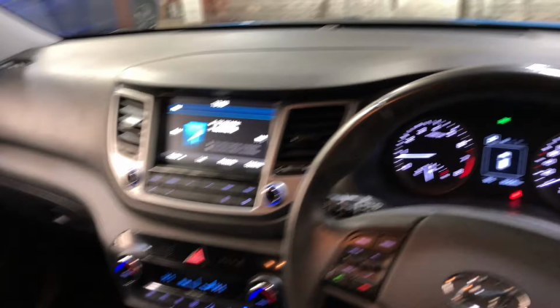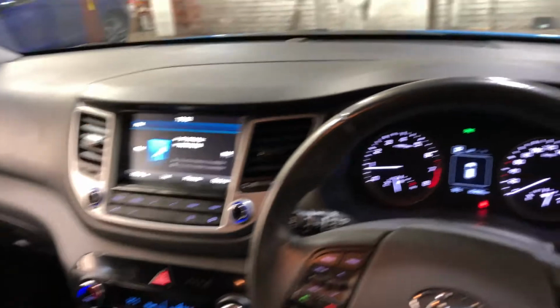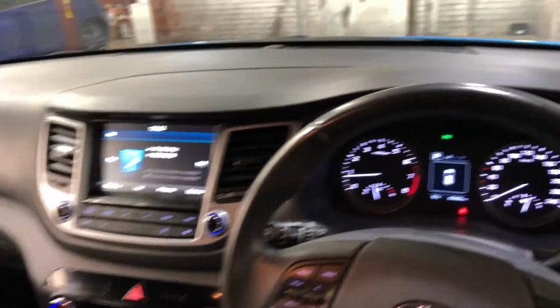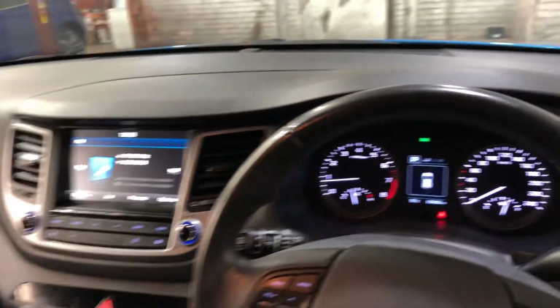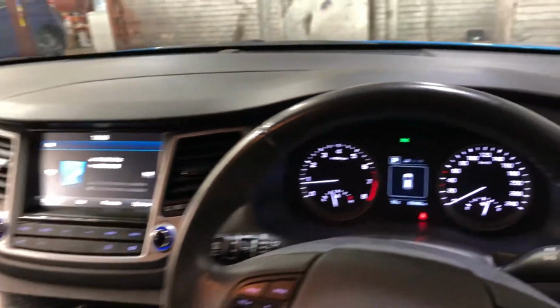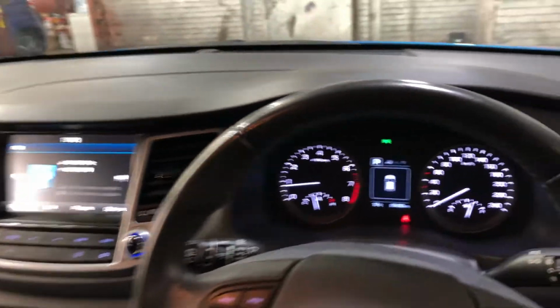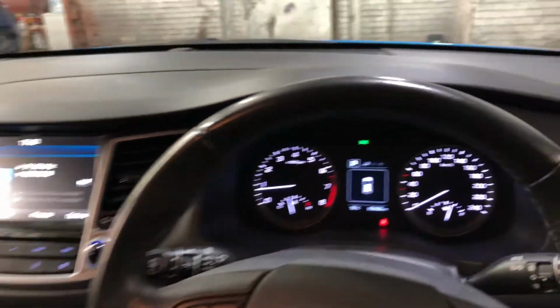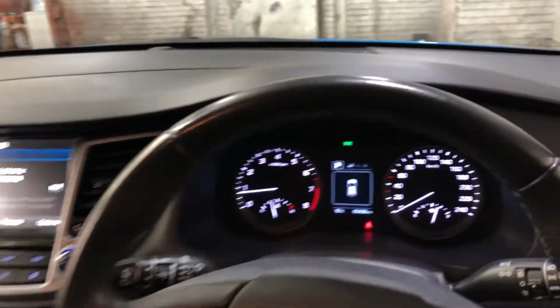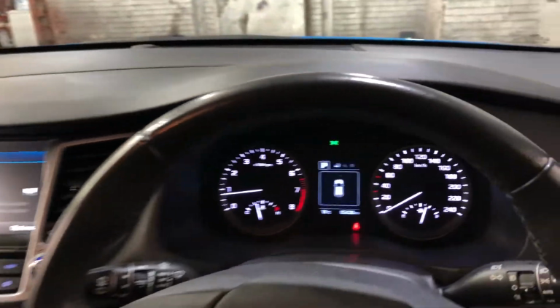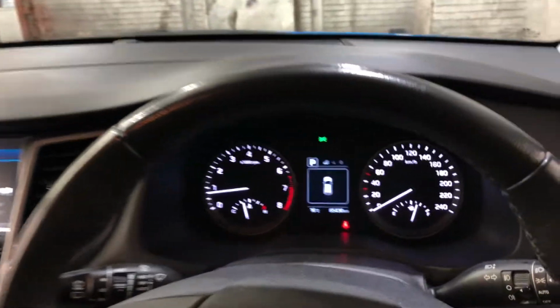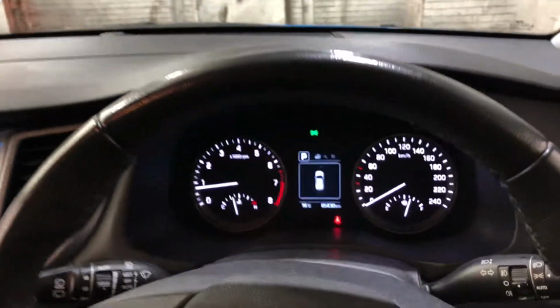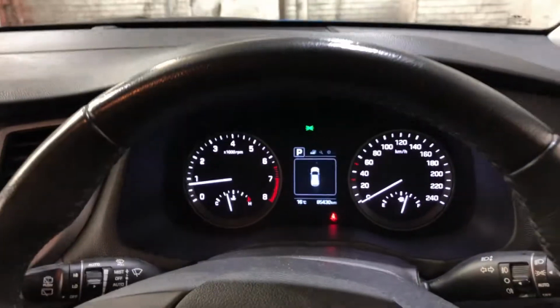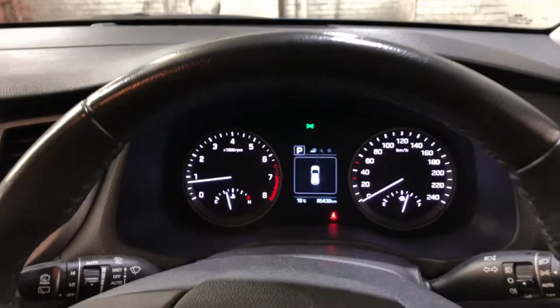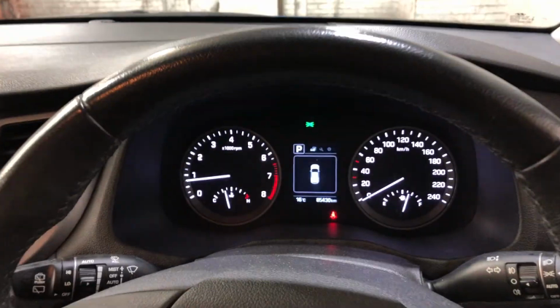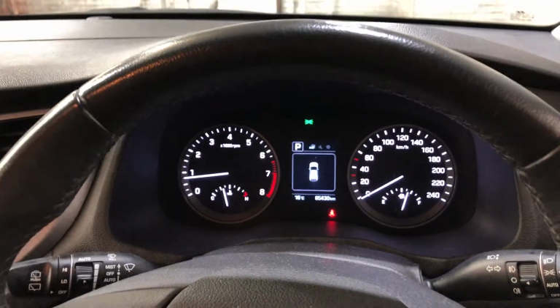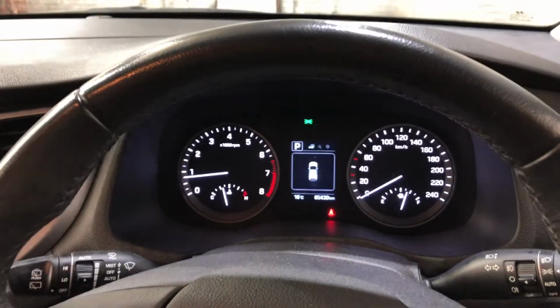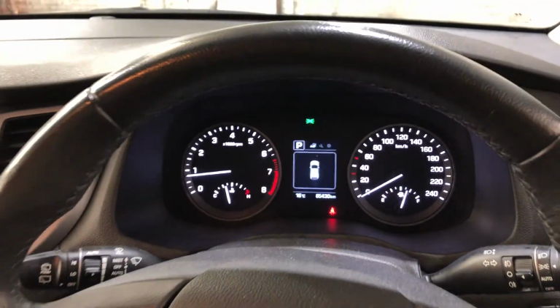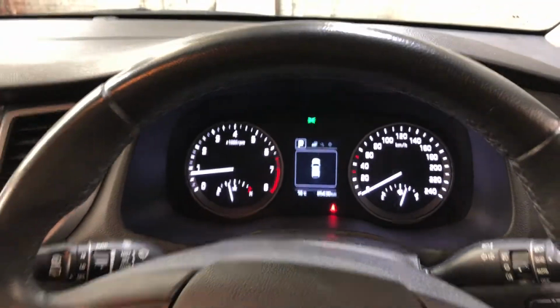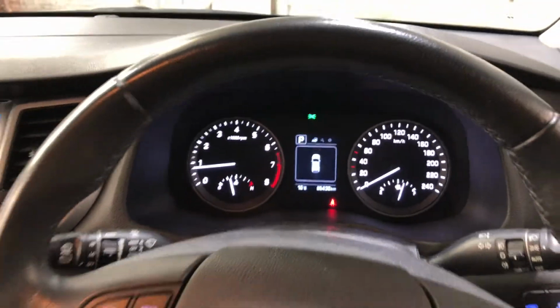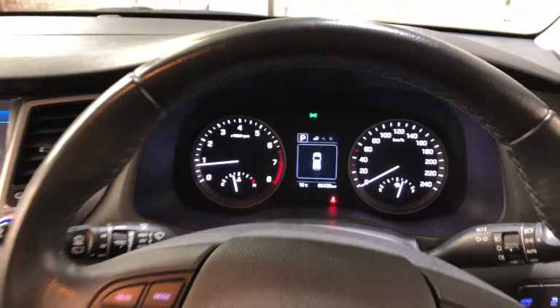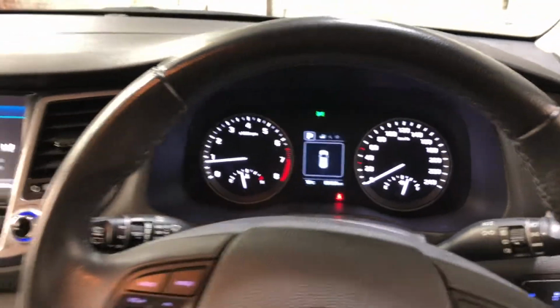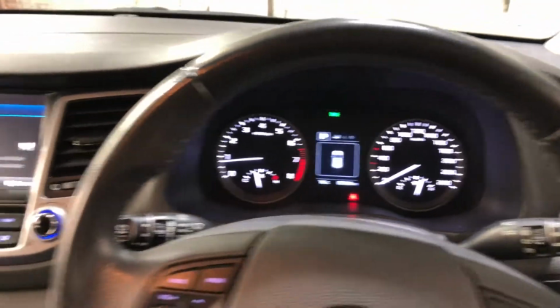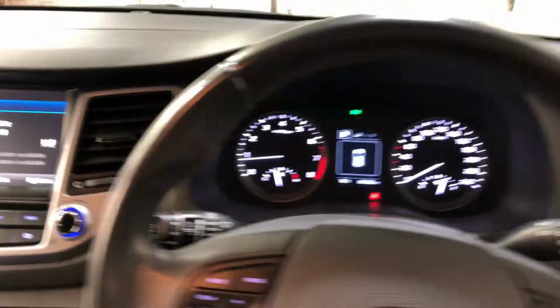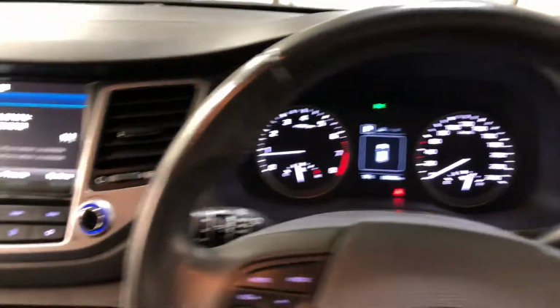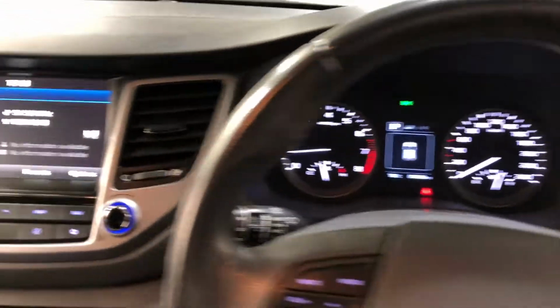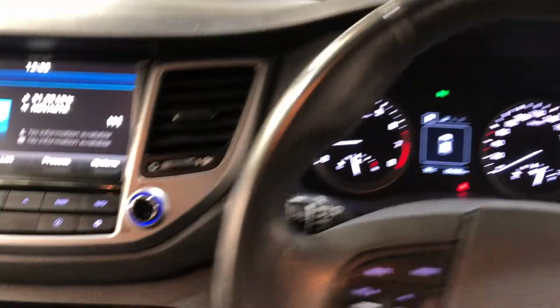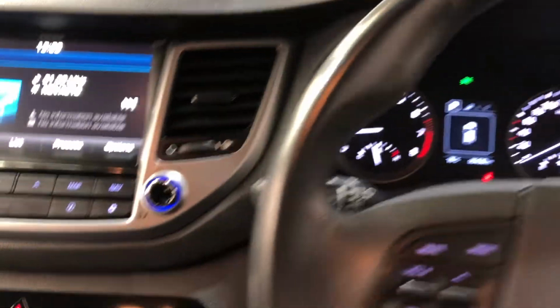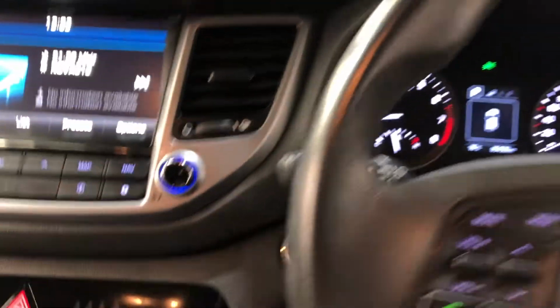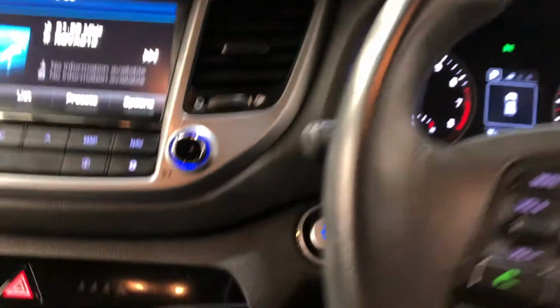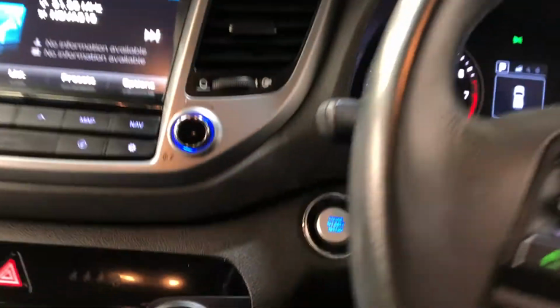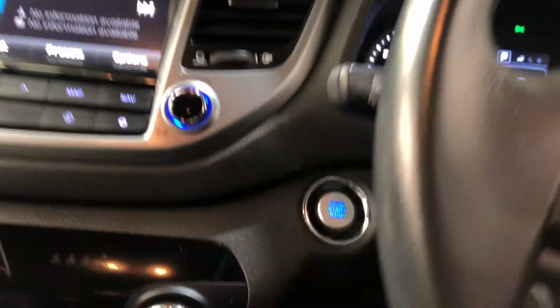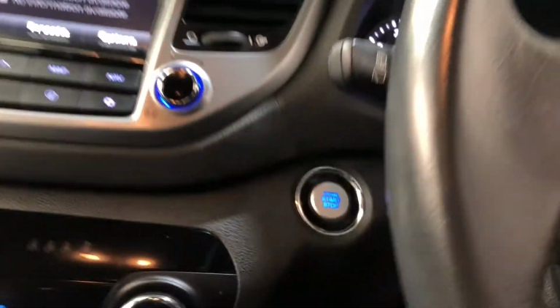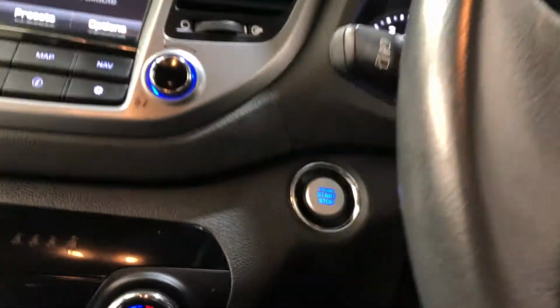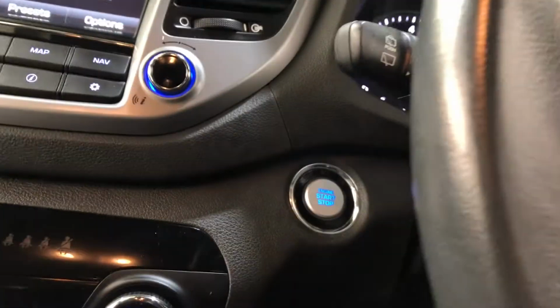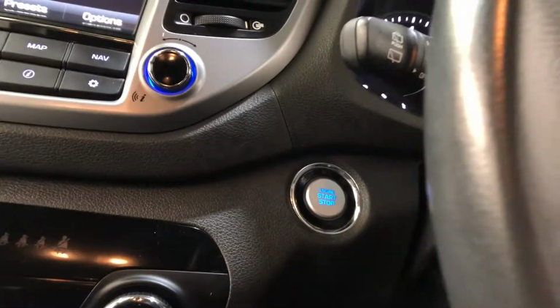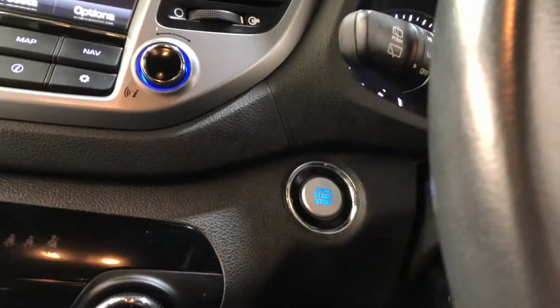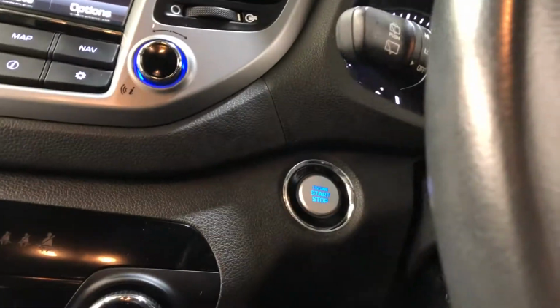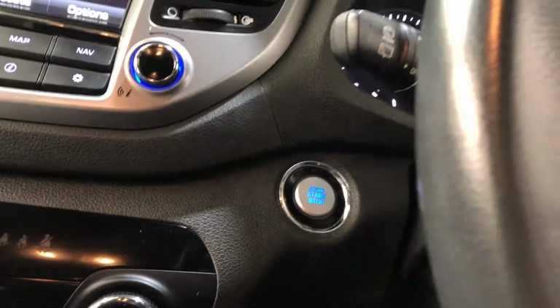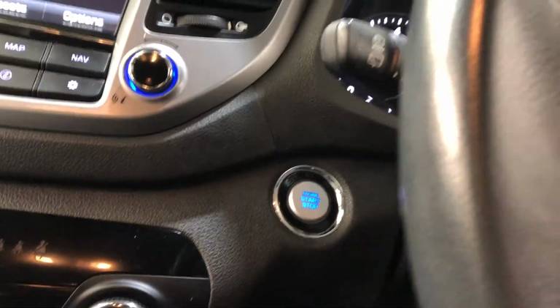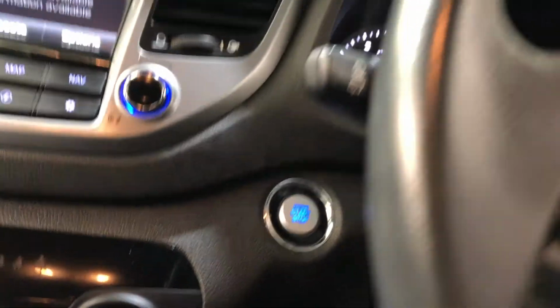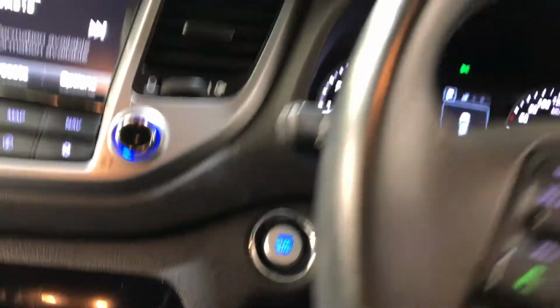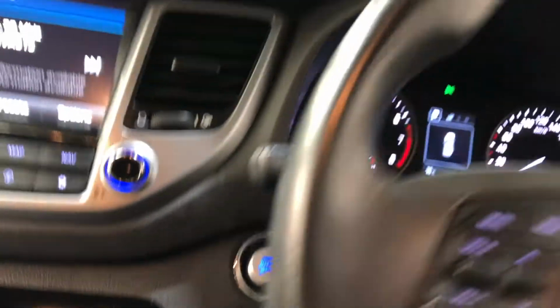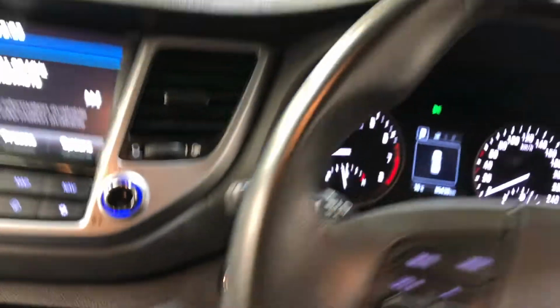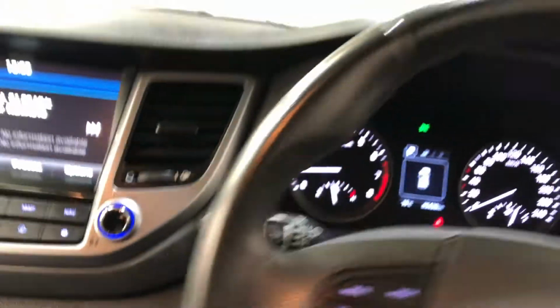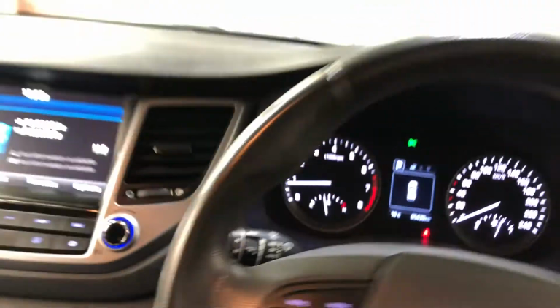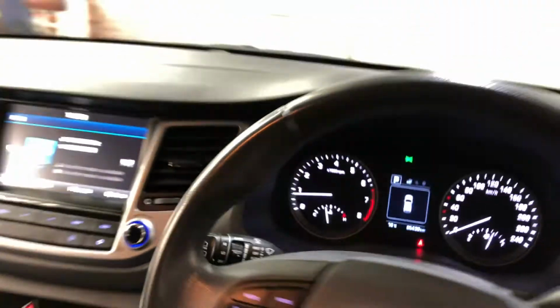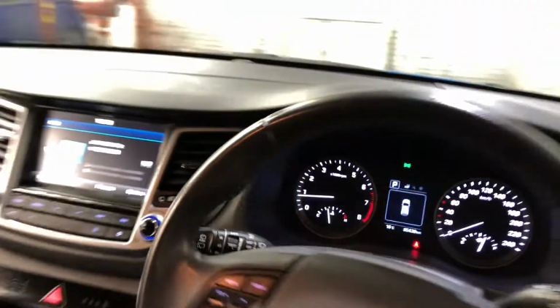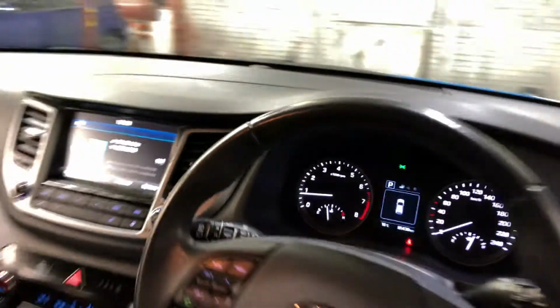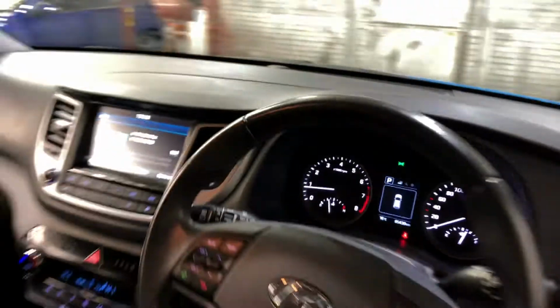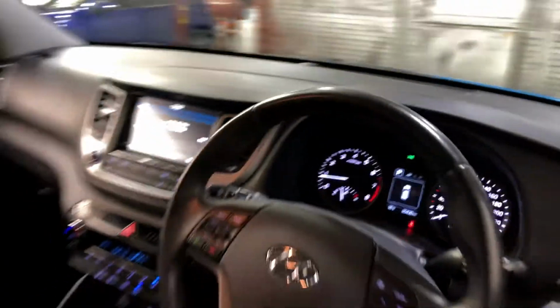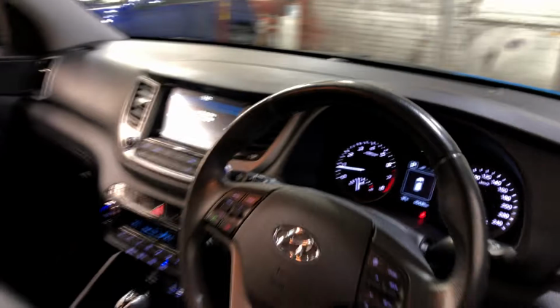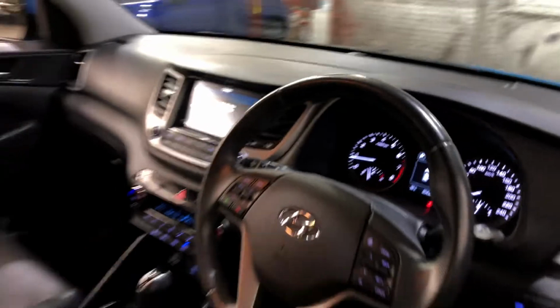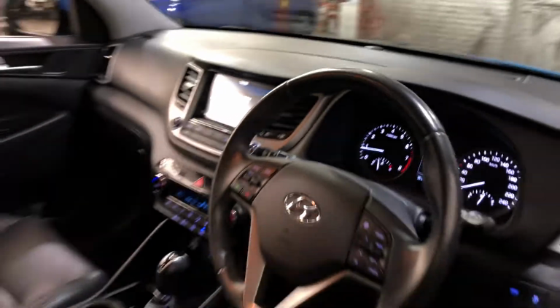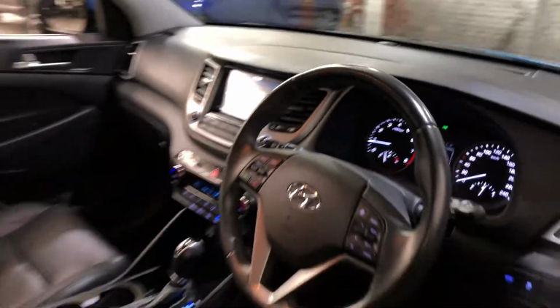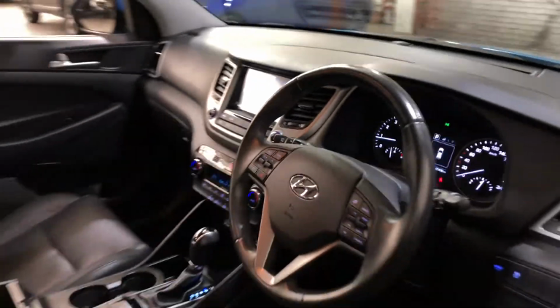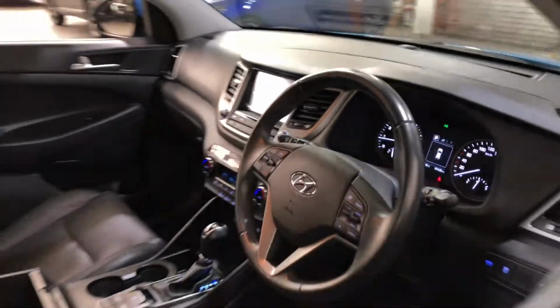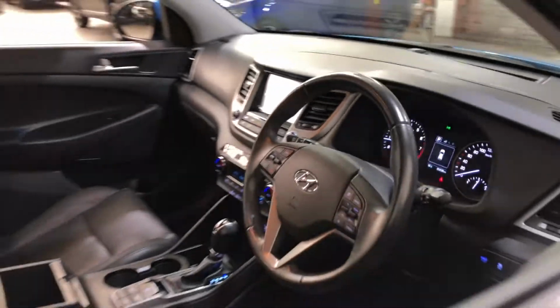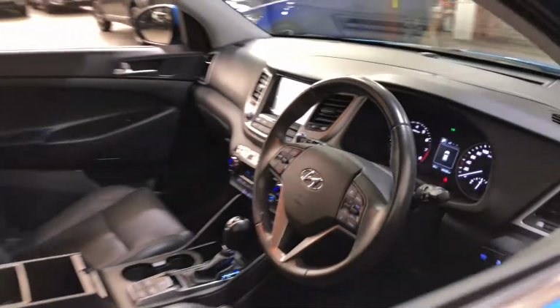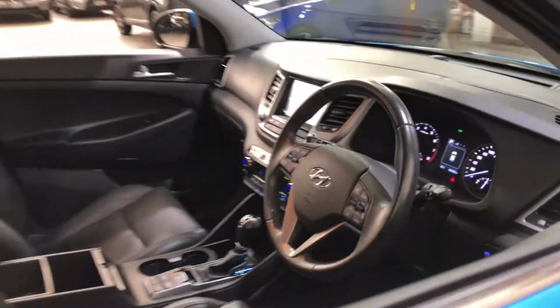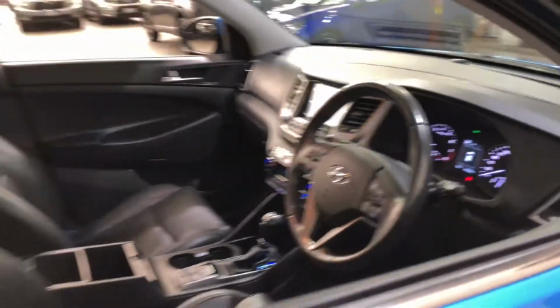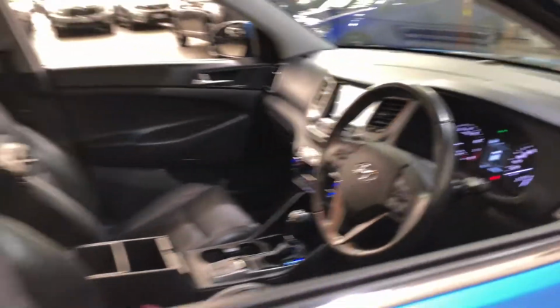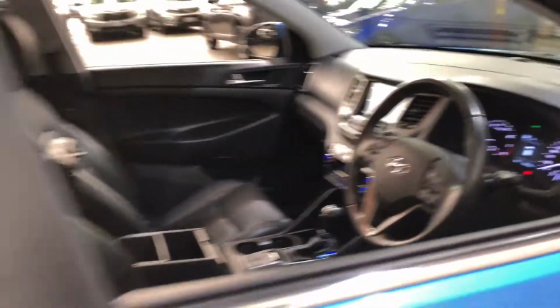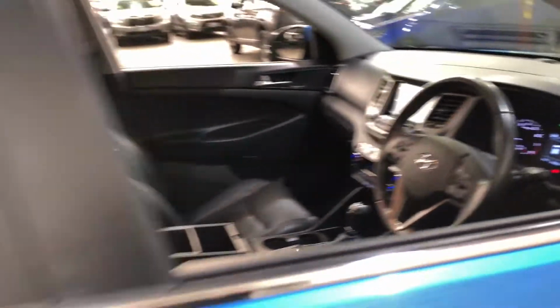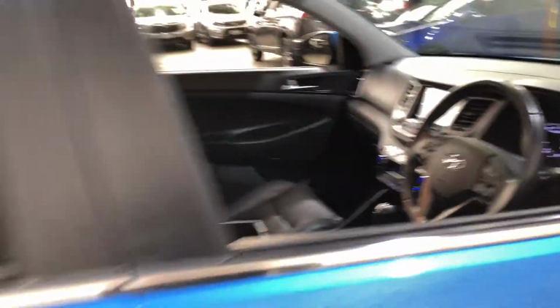It has travelled 85,000km on the clock. There's also a push-button start. It has two sets of keys and a full set of books.